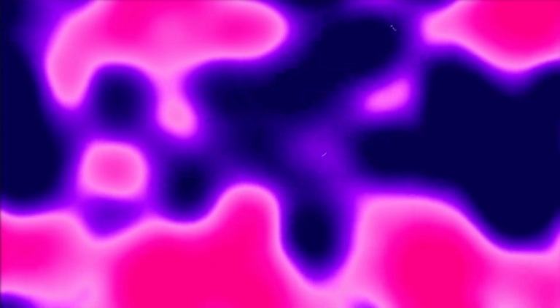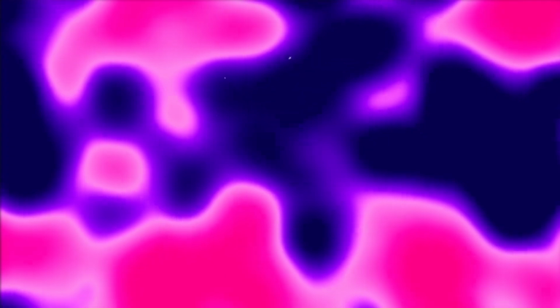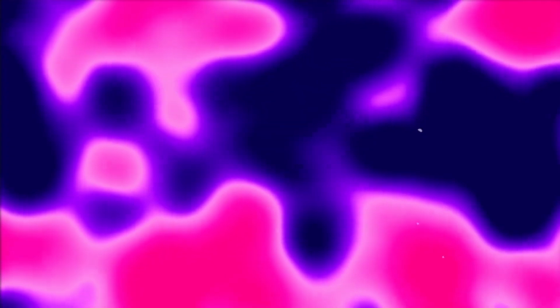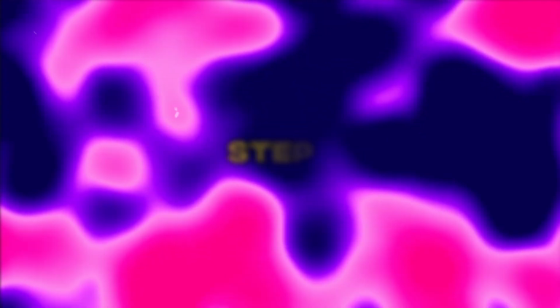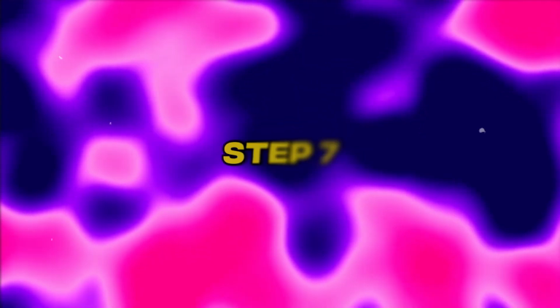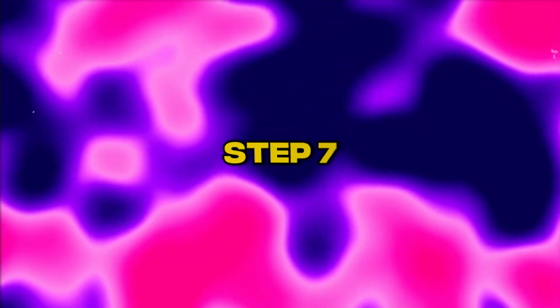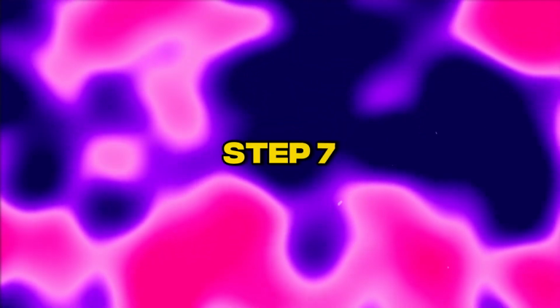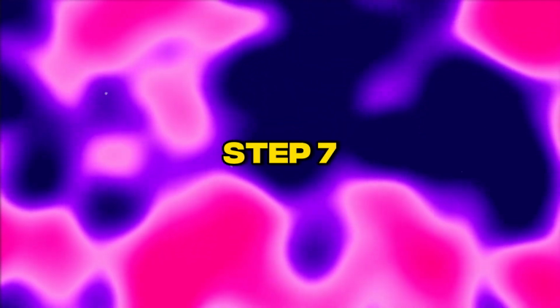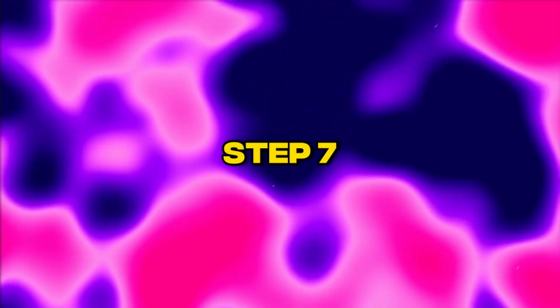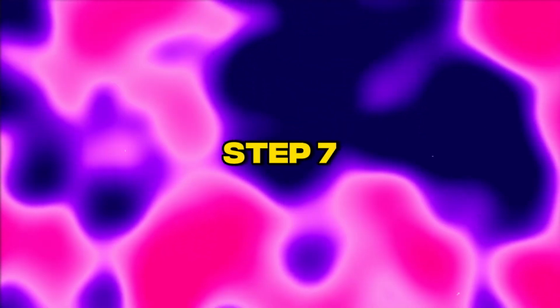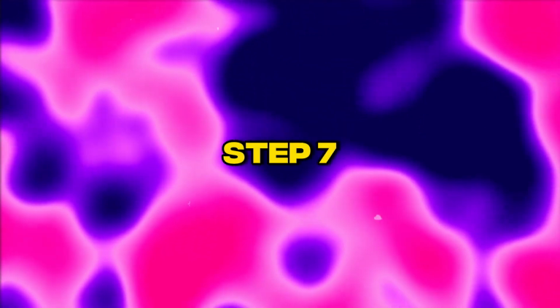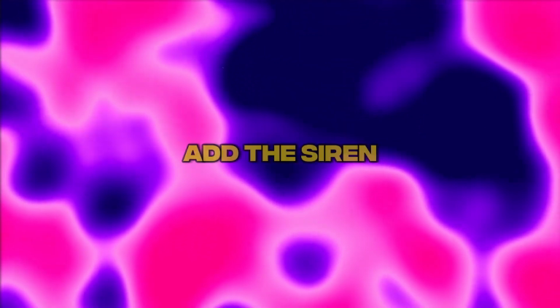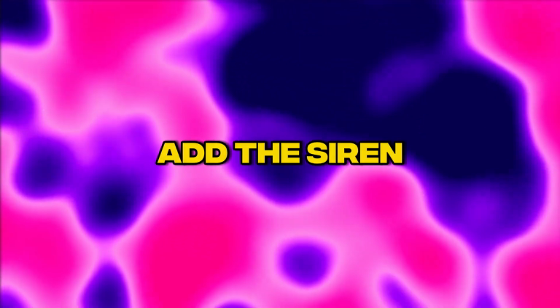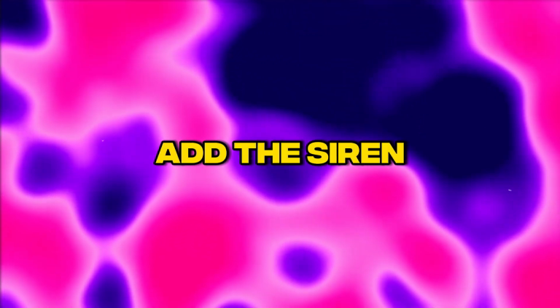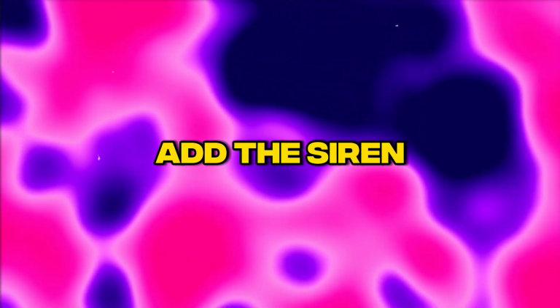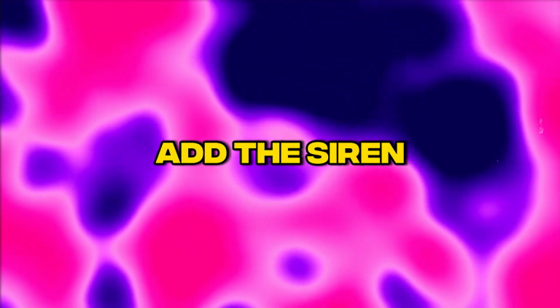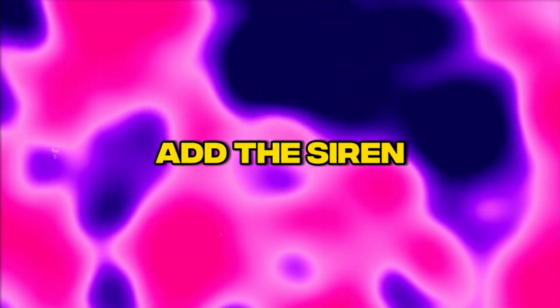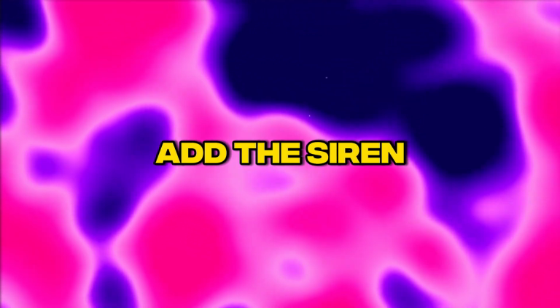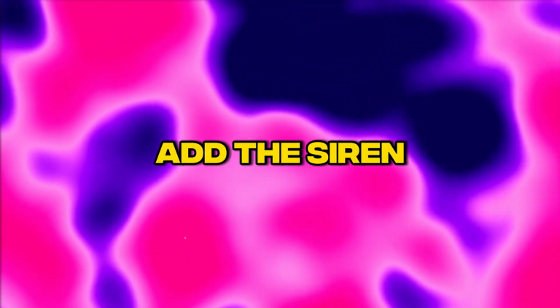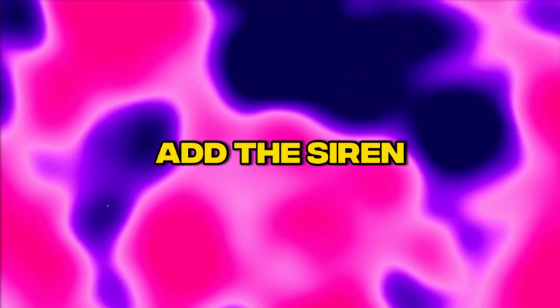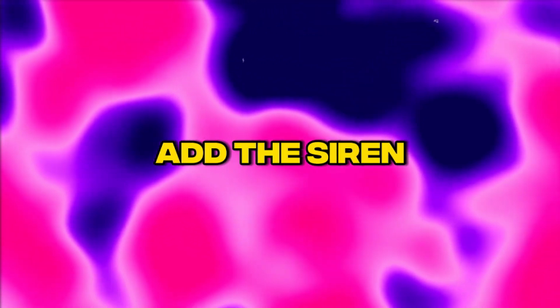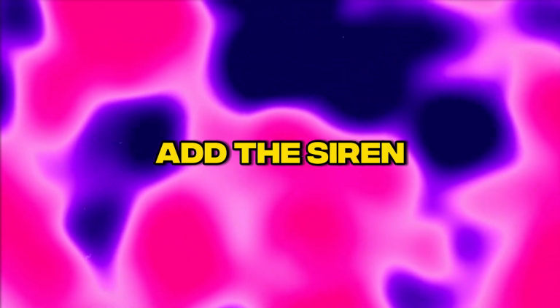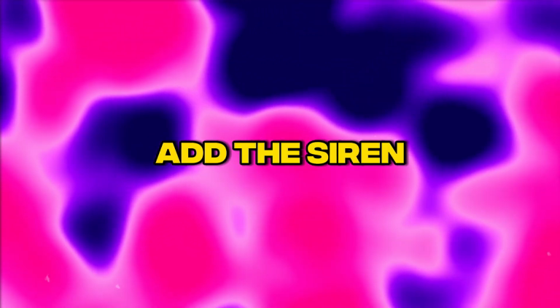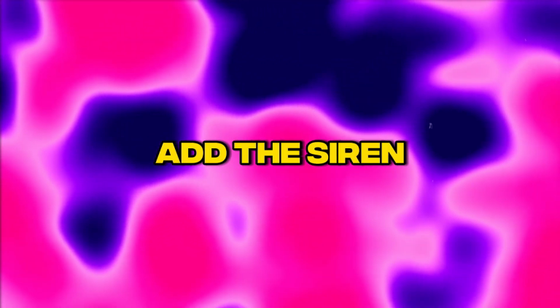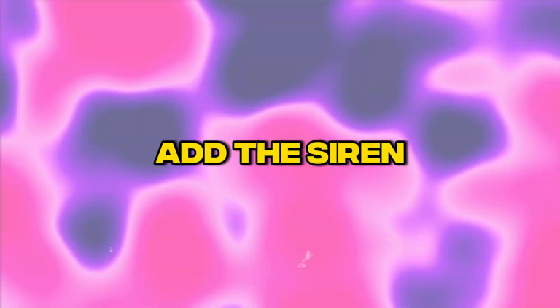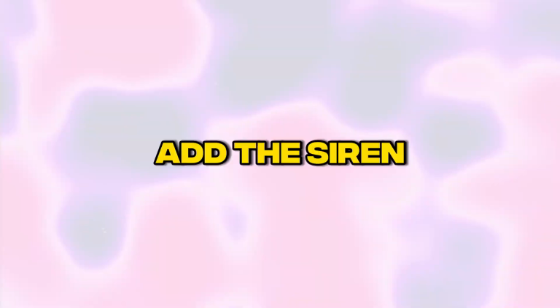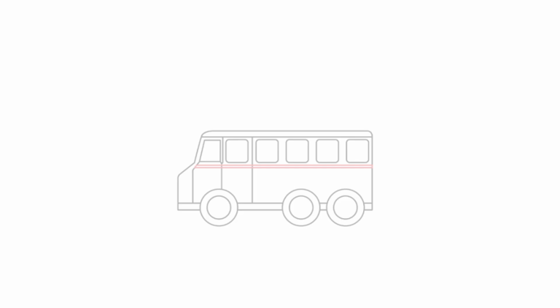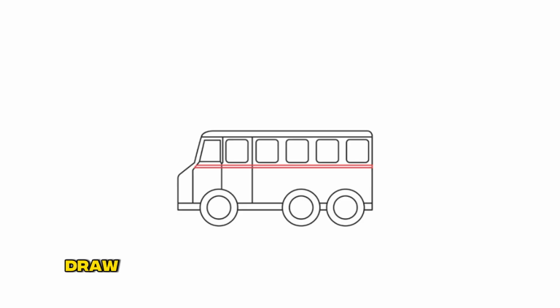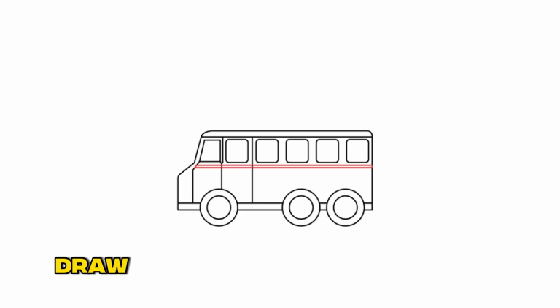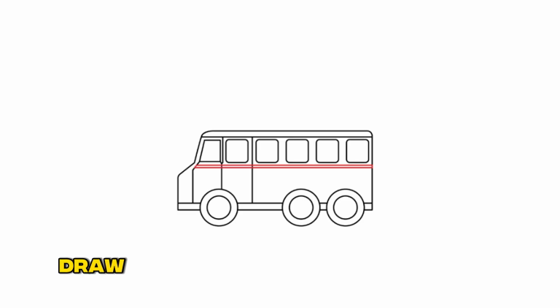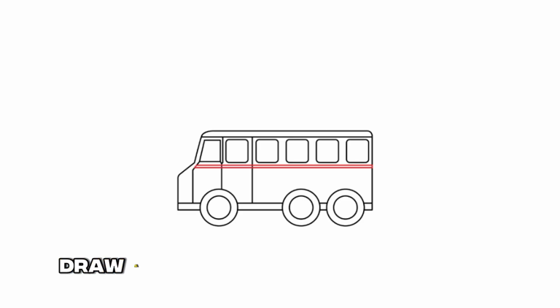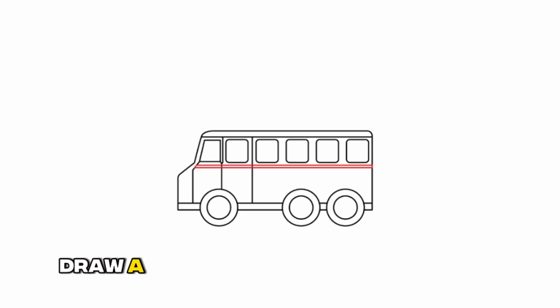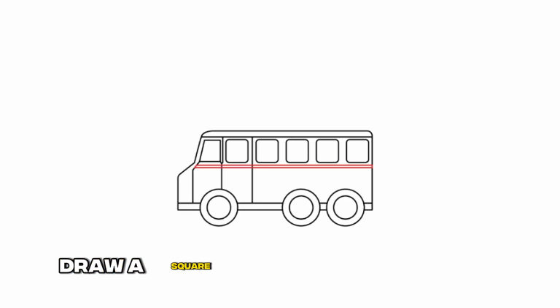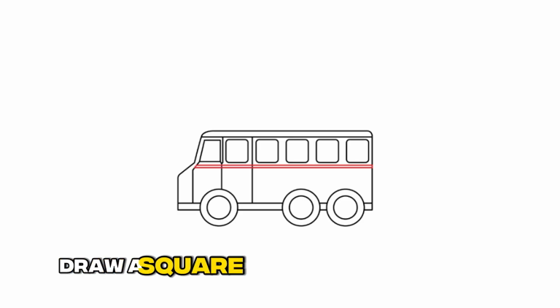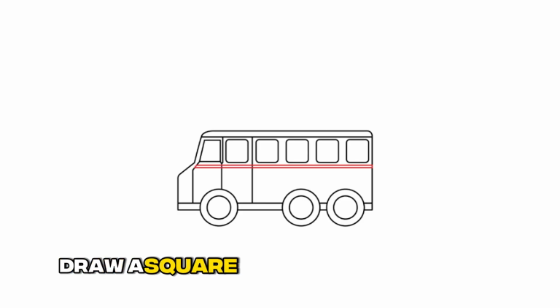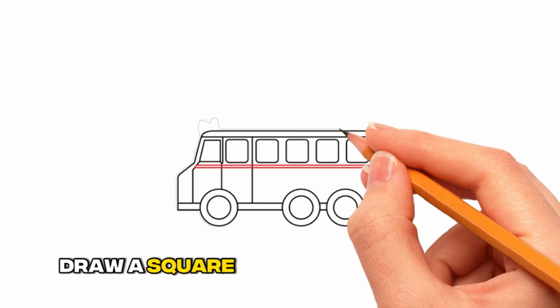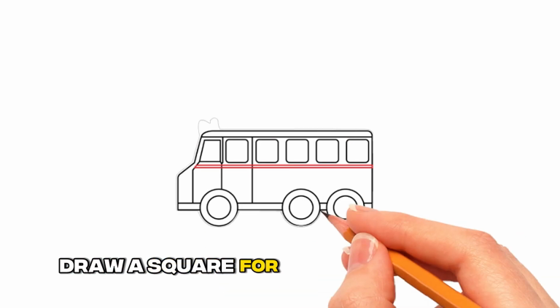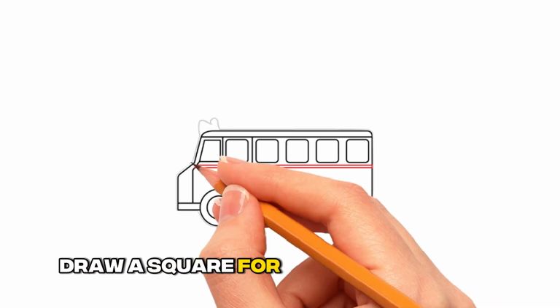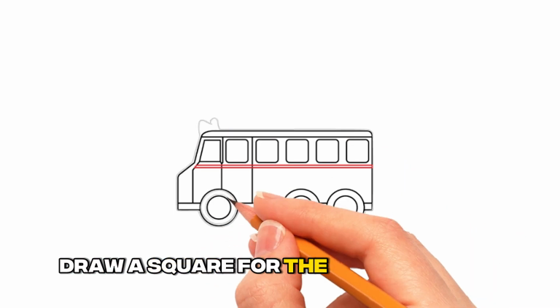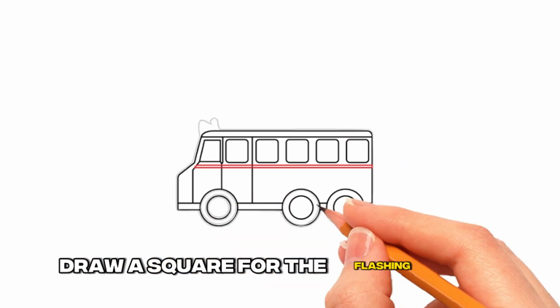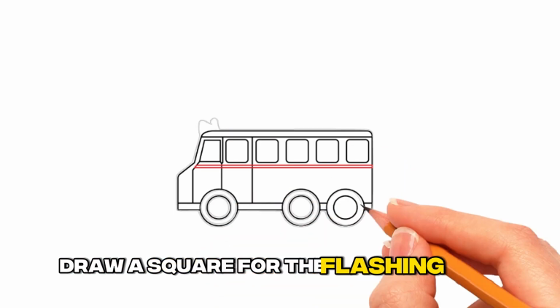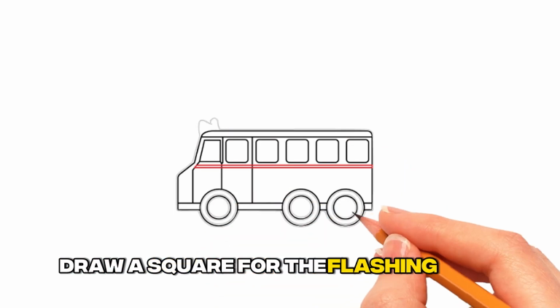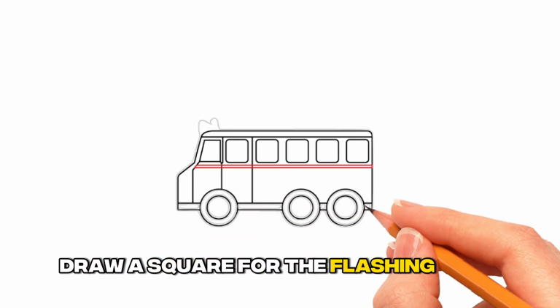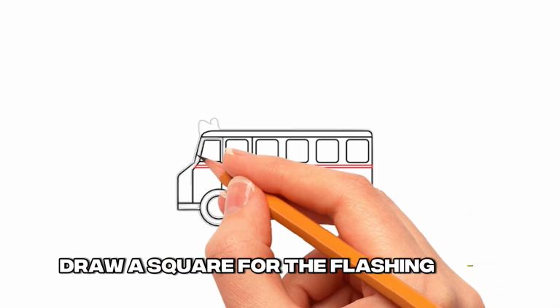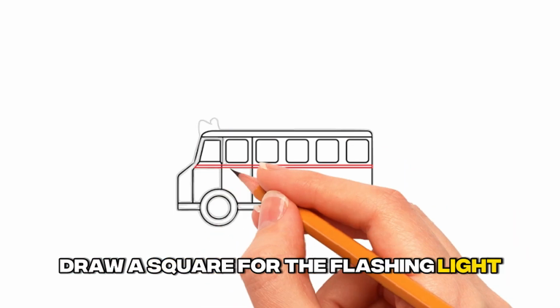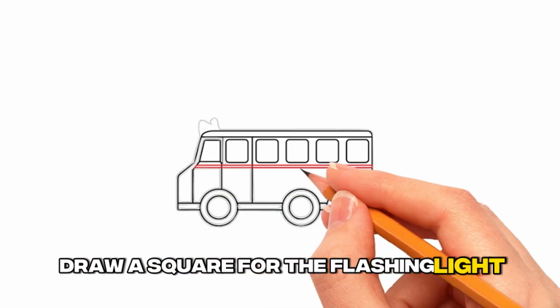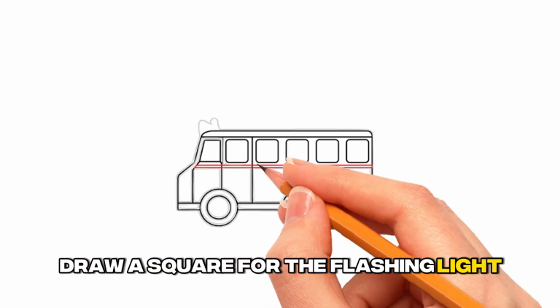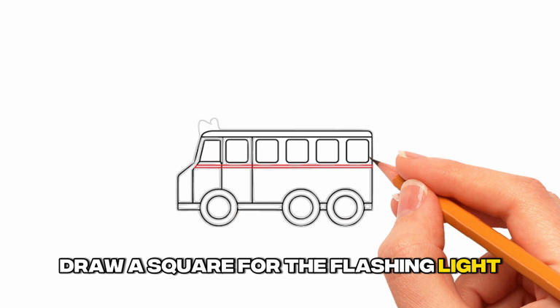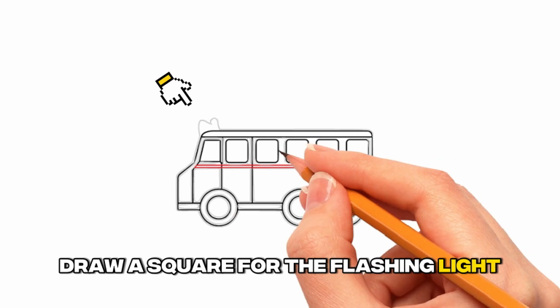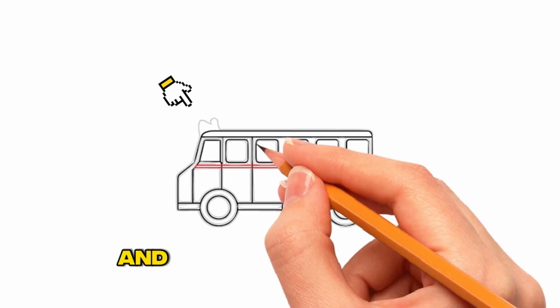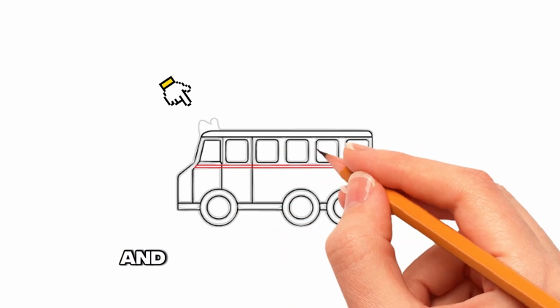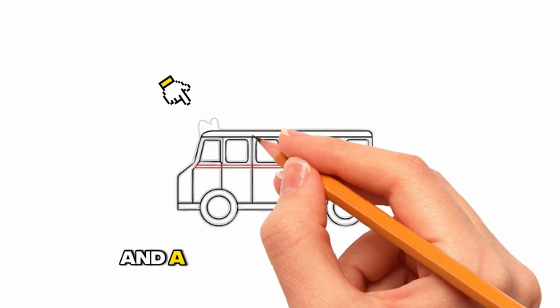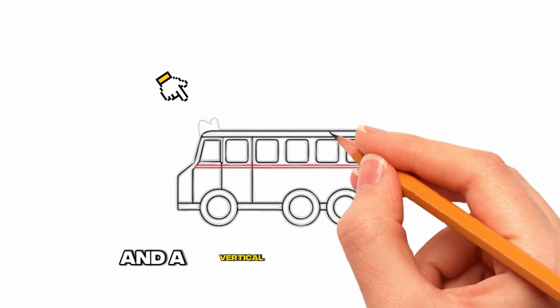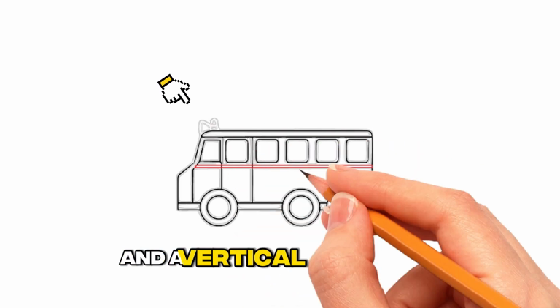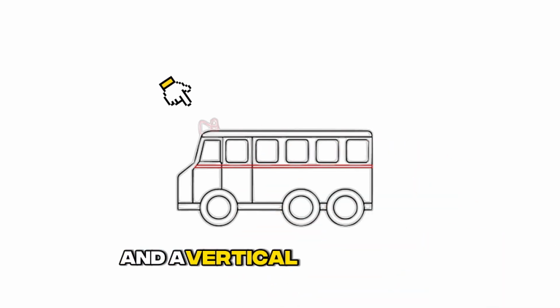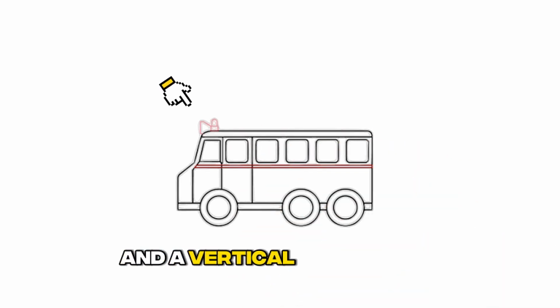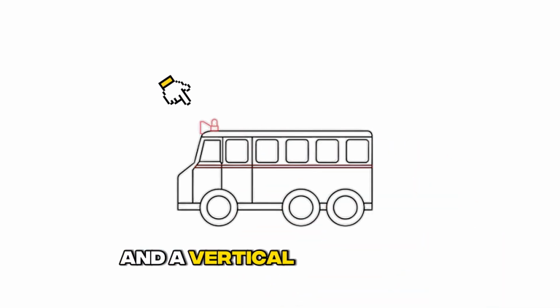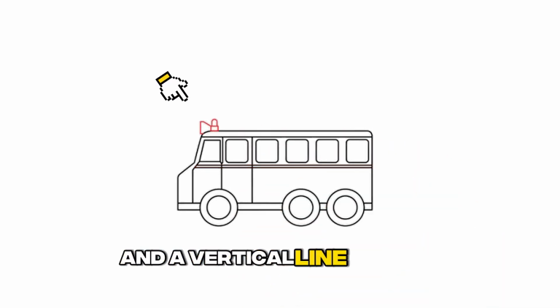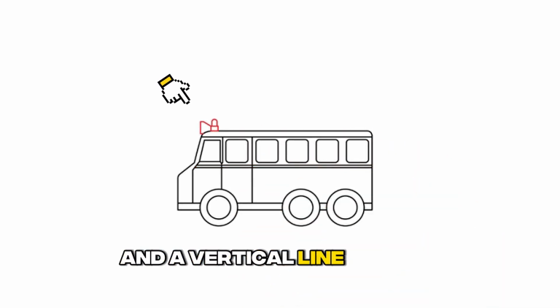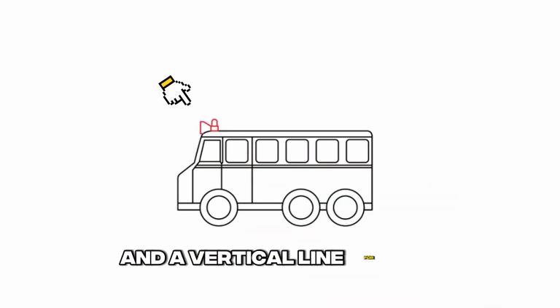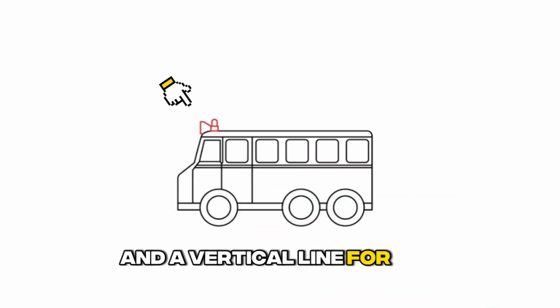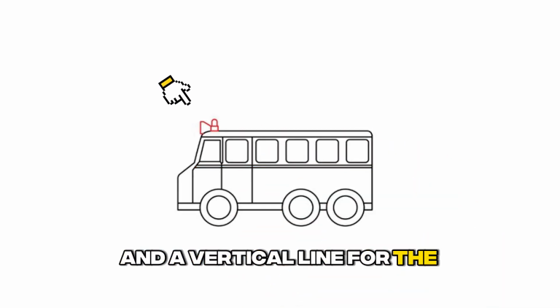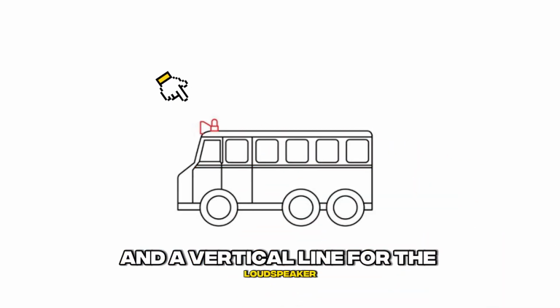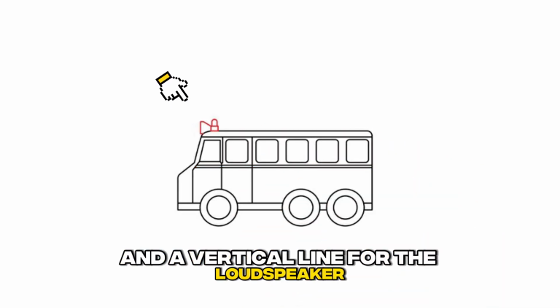Step 7: Add the siren. Draw a square for the flashing light and a vertical line for the loudspeaker.